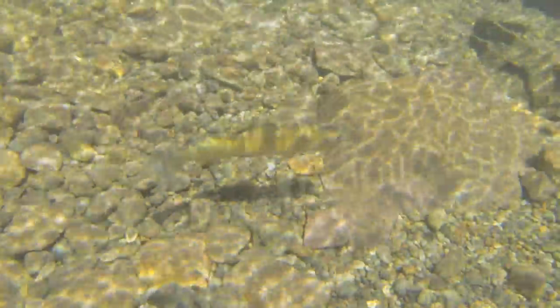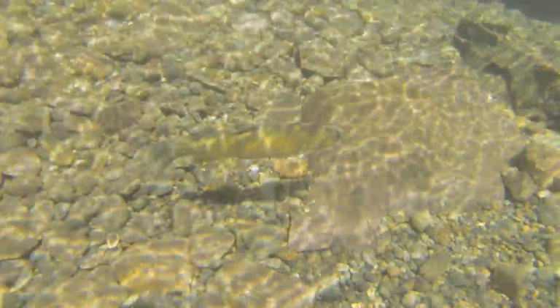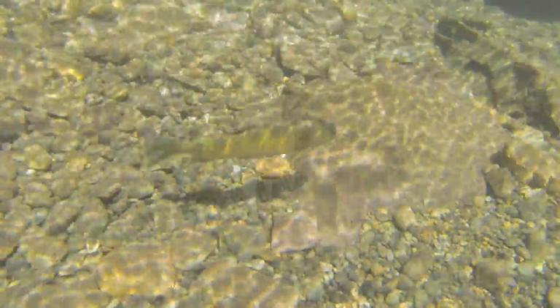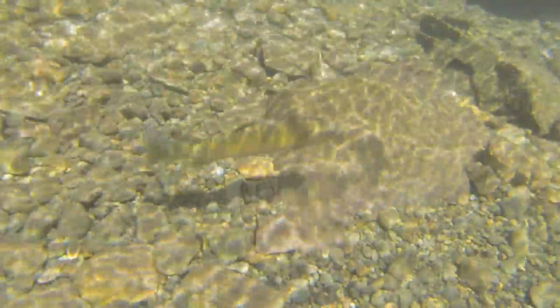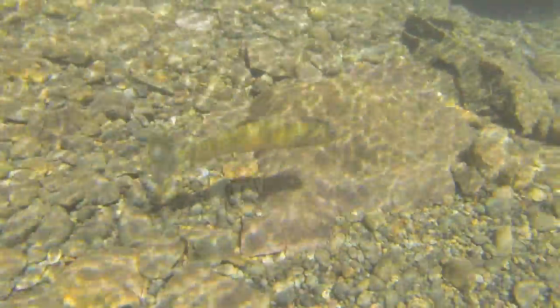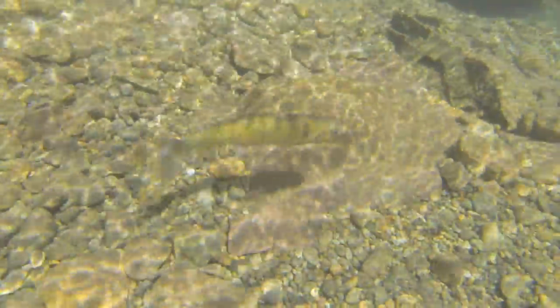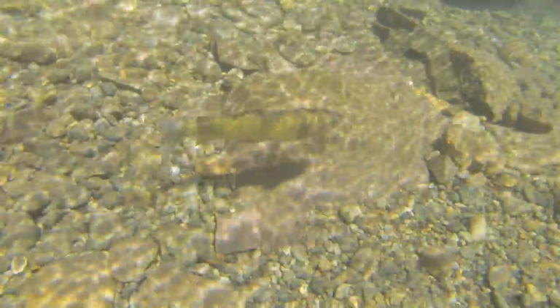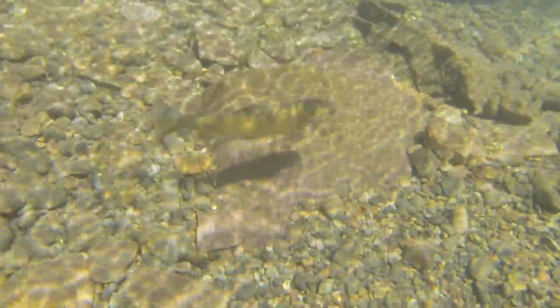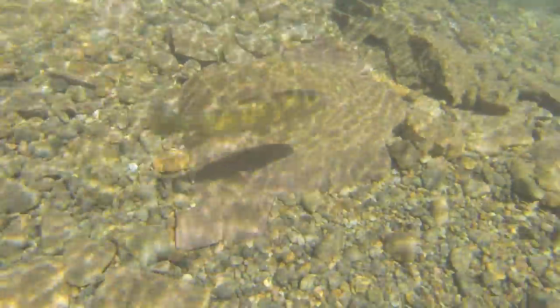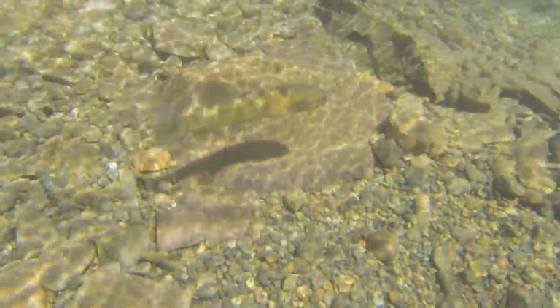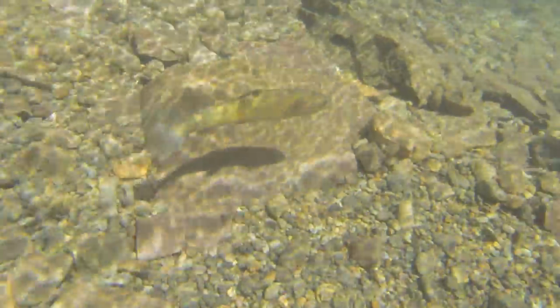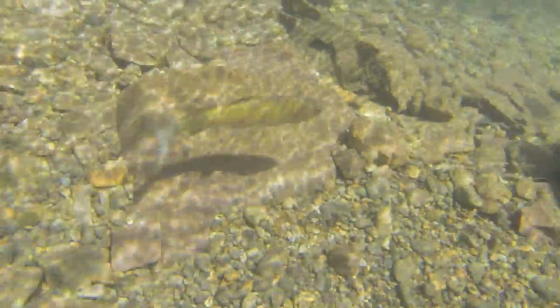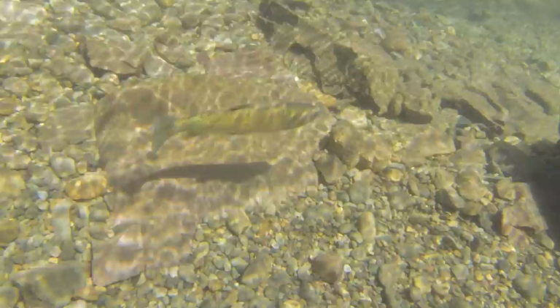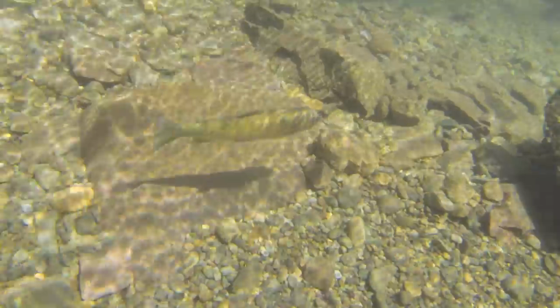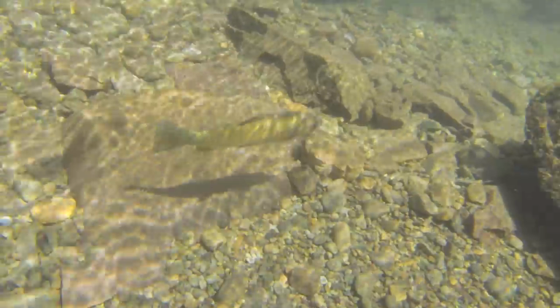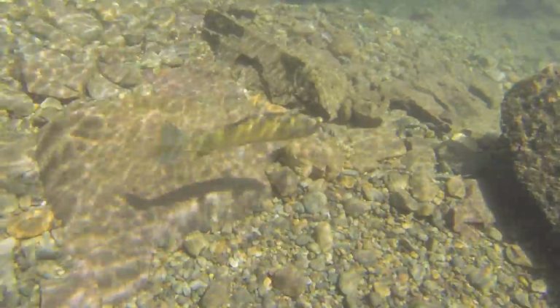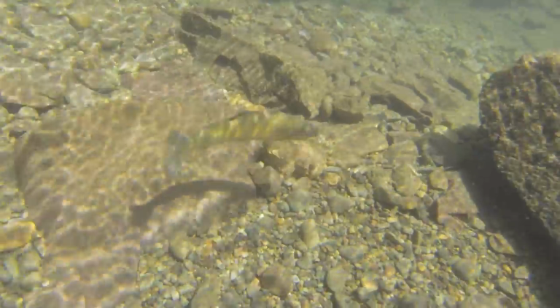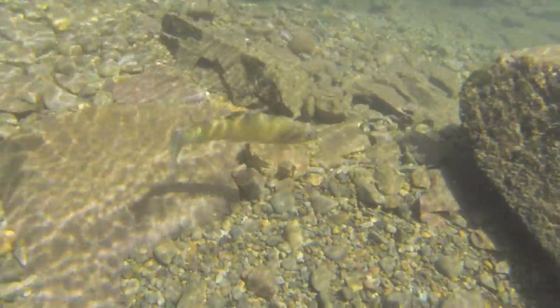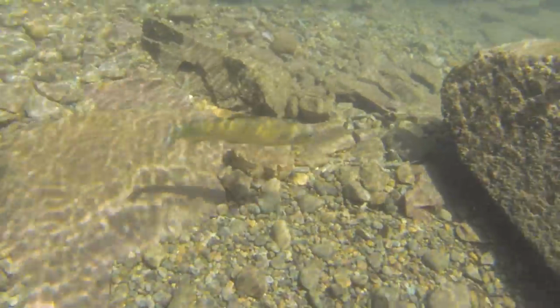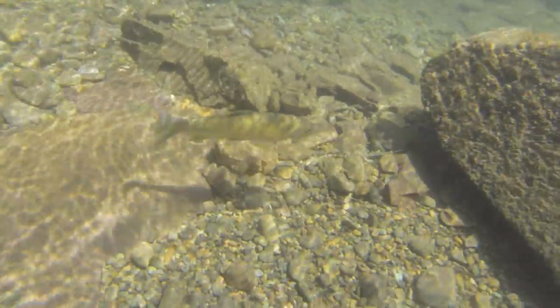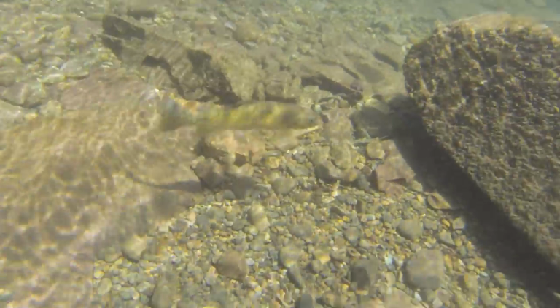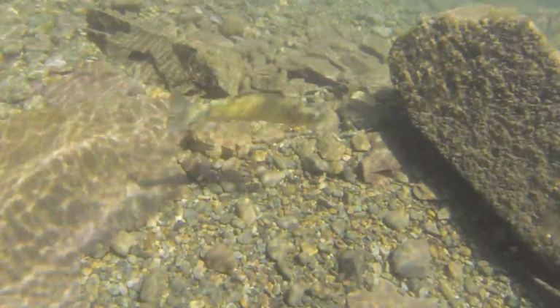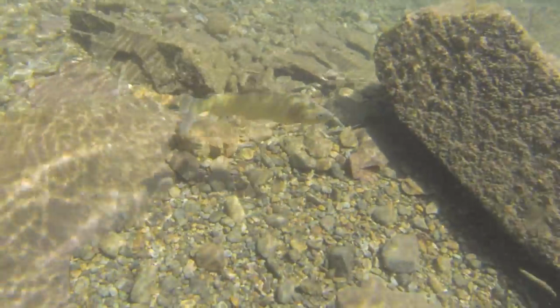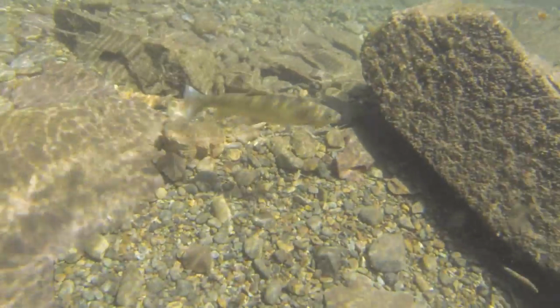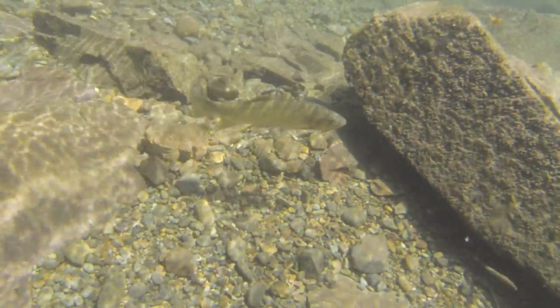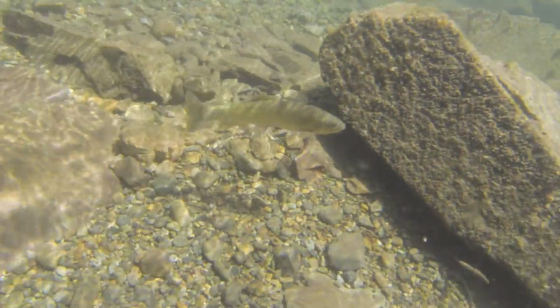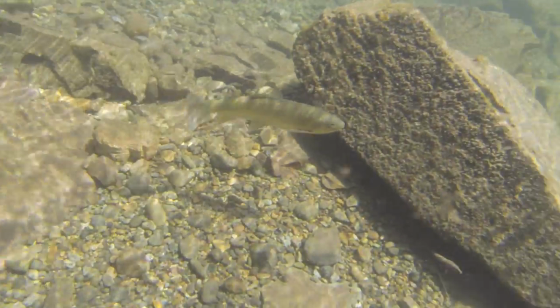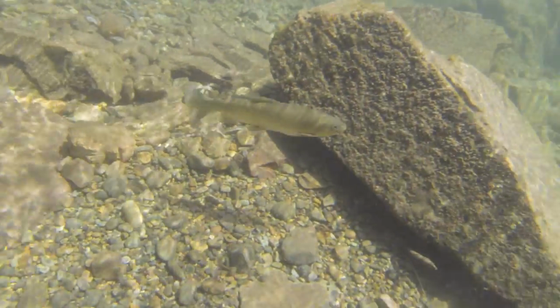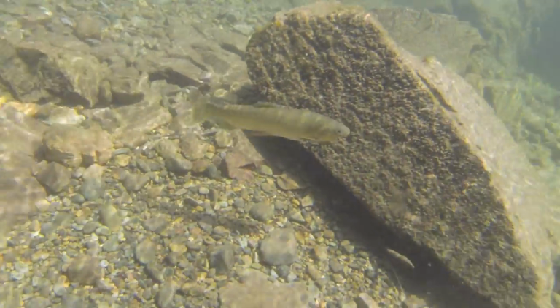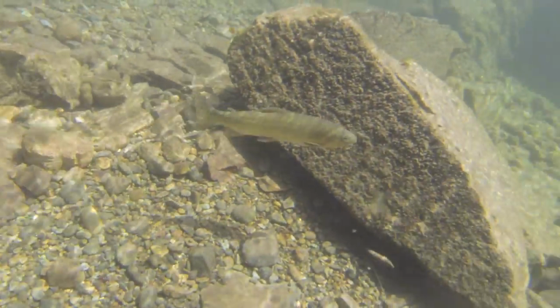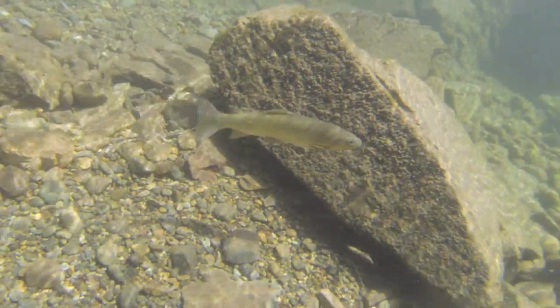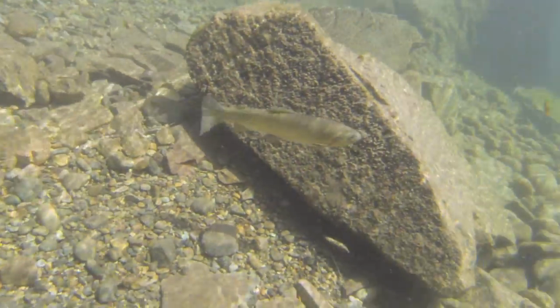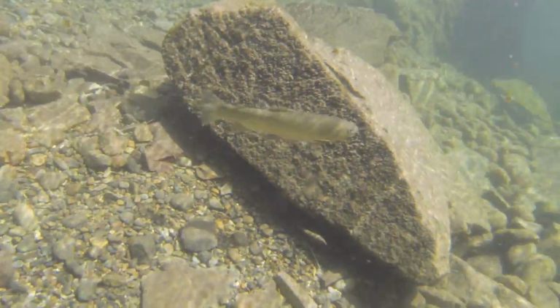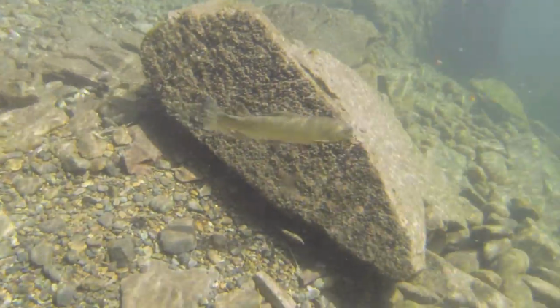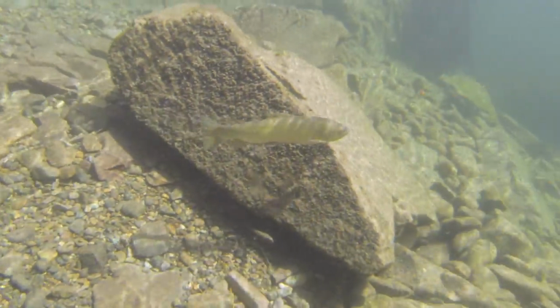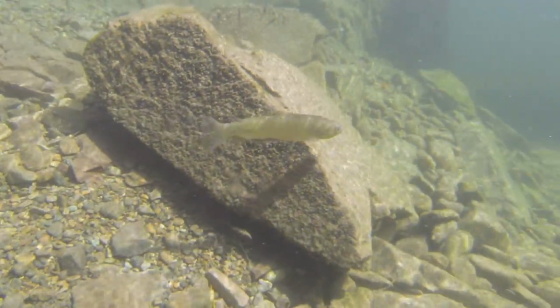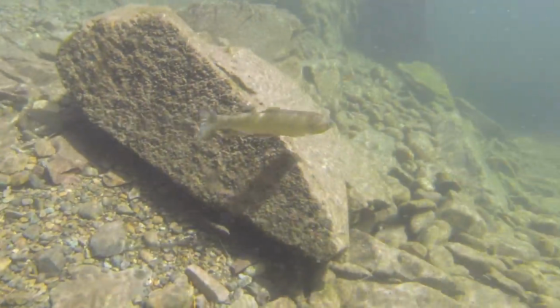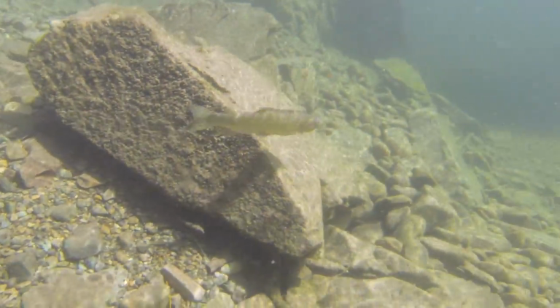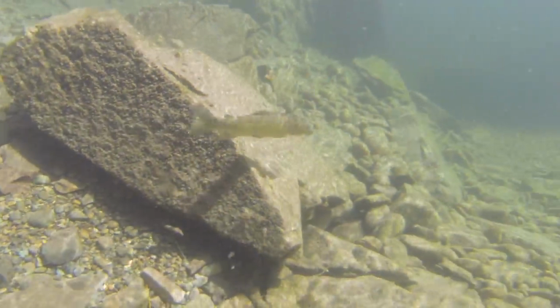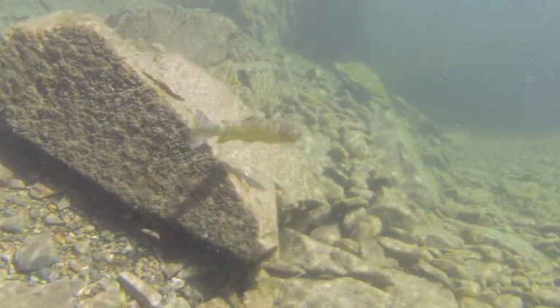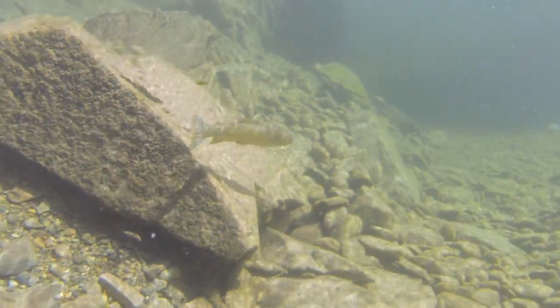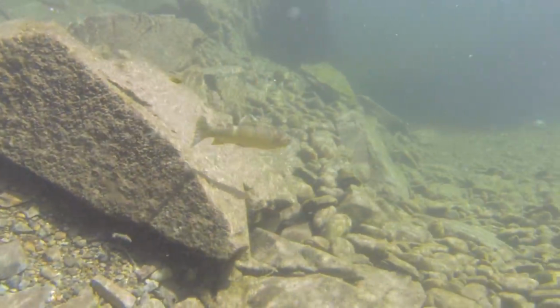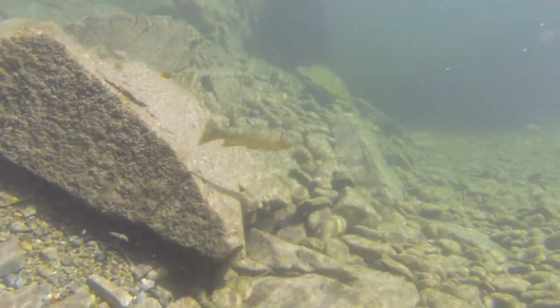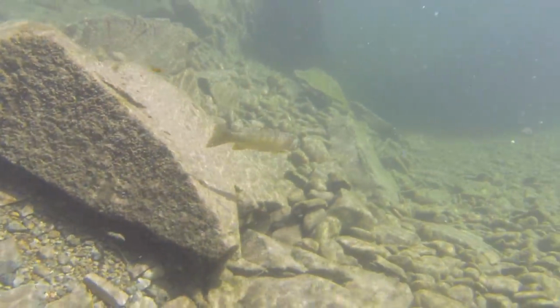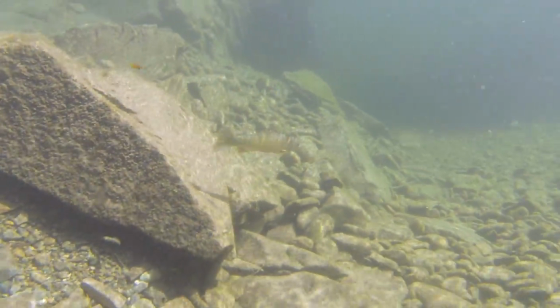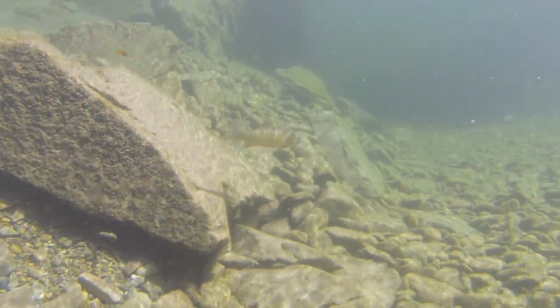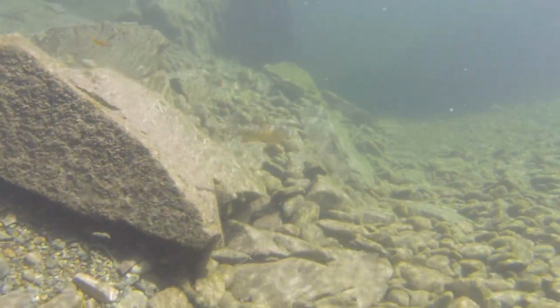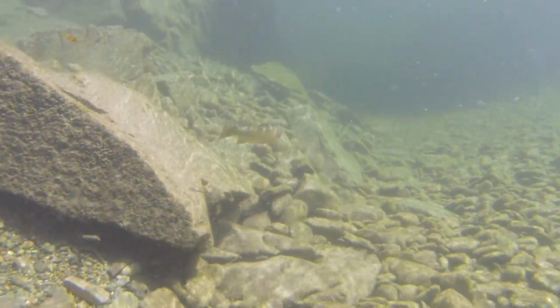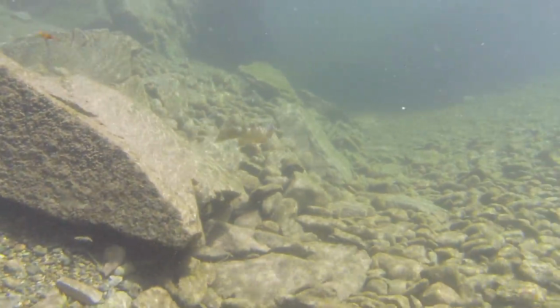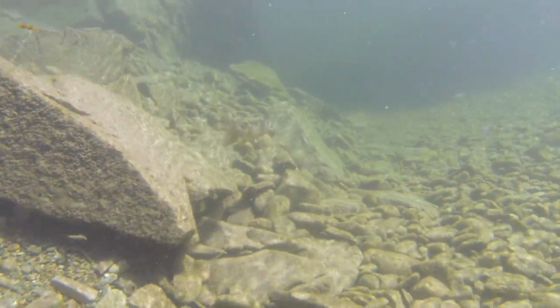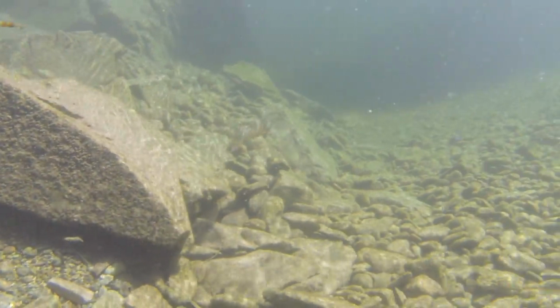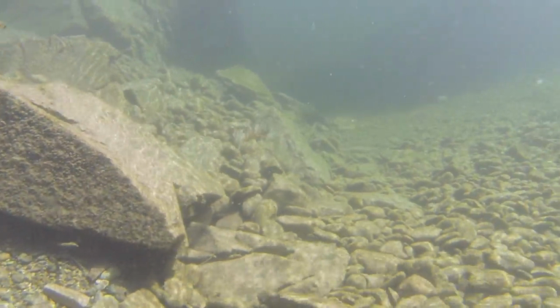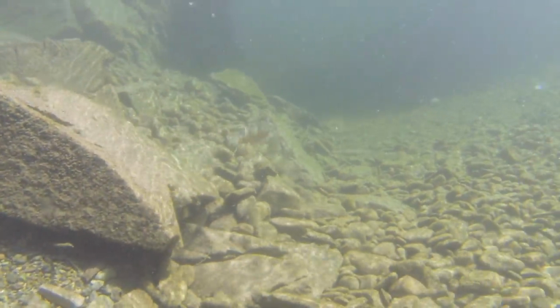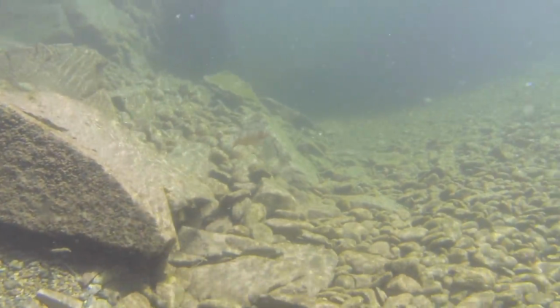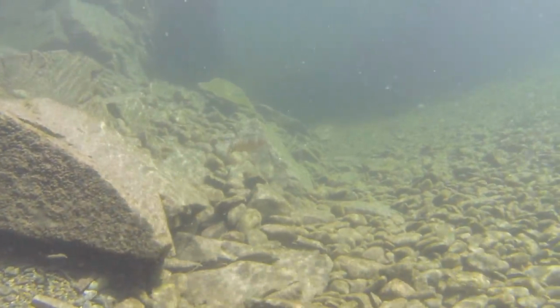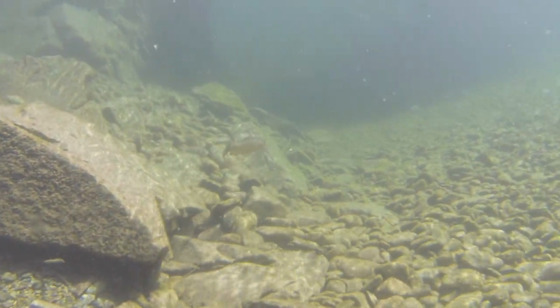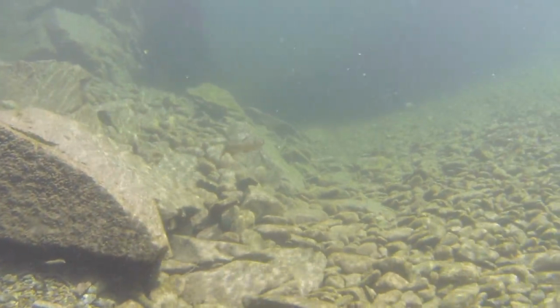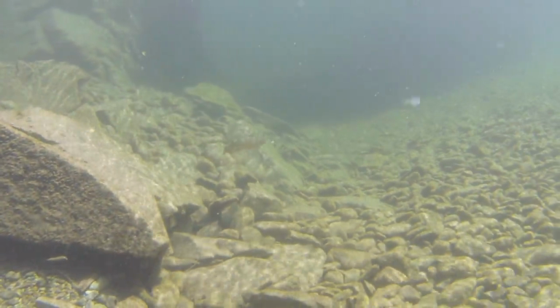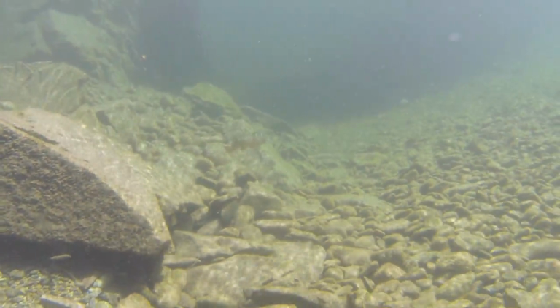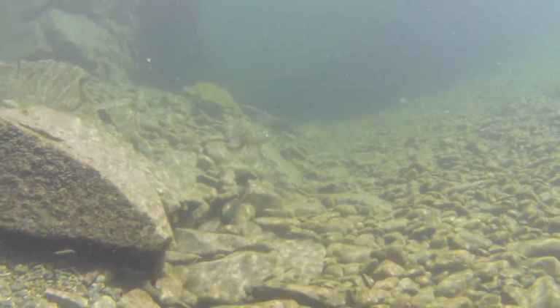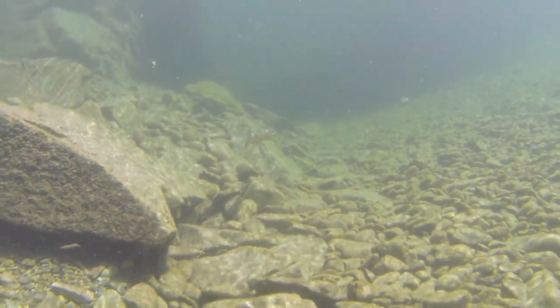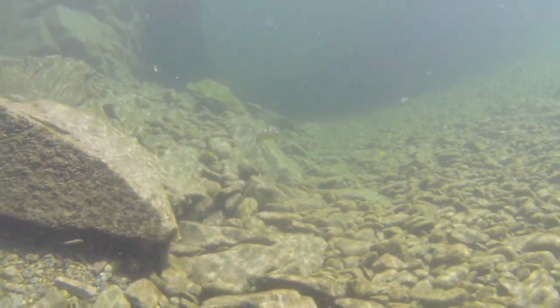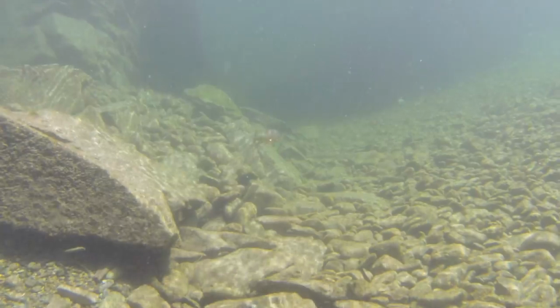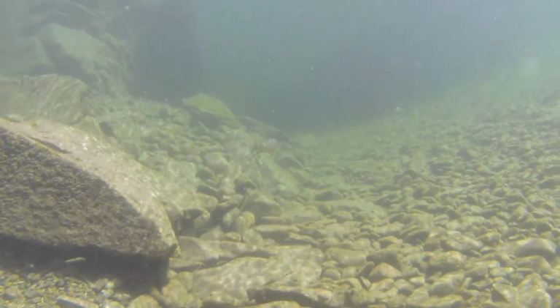Winston Greeley, underwater with Montana's Fish, Wildlife, and Parks.